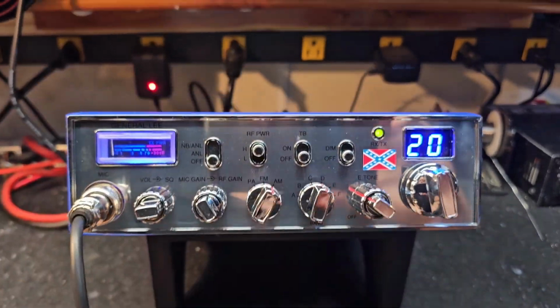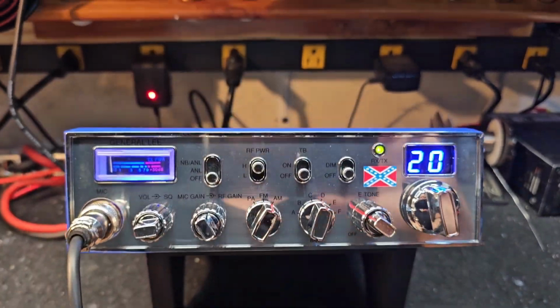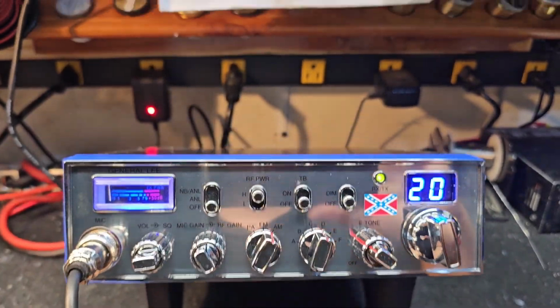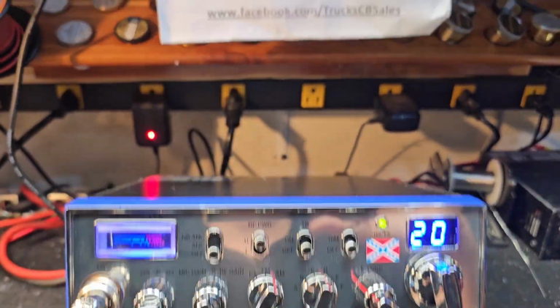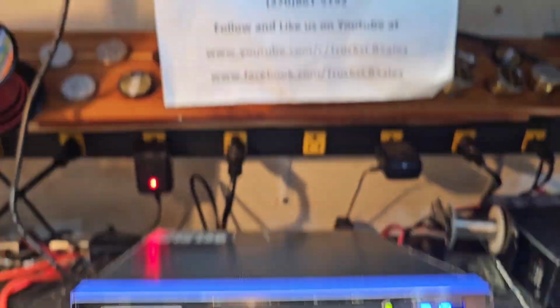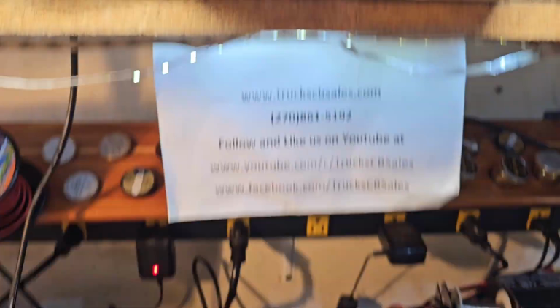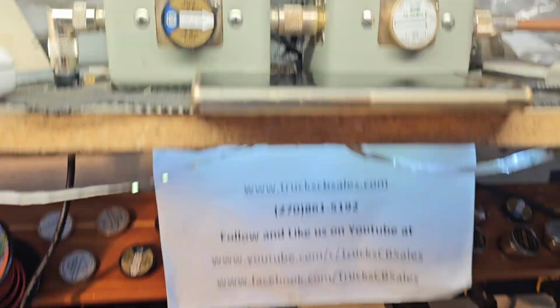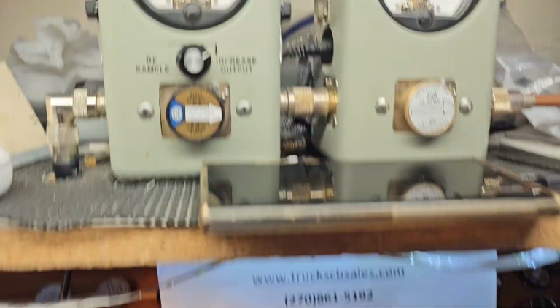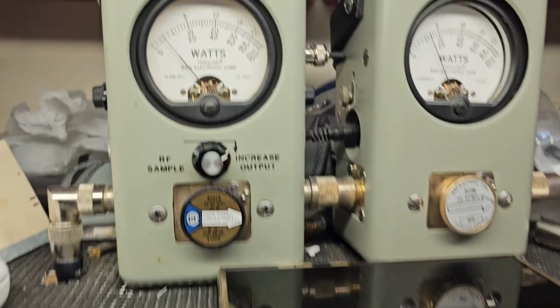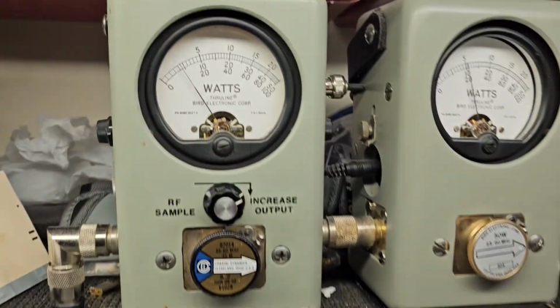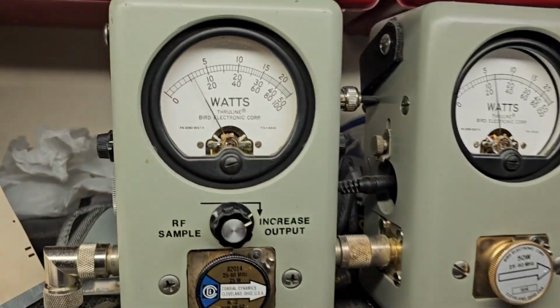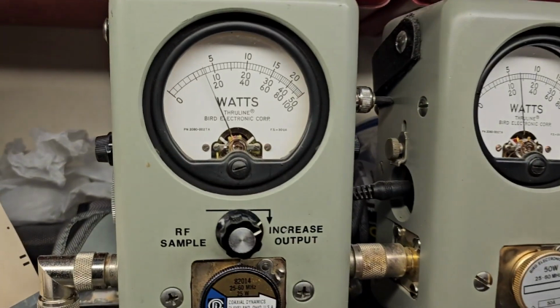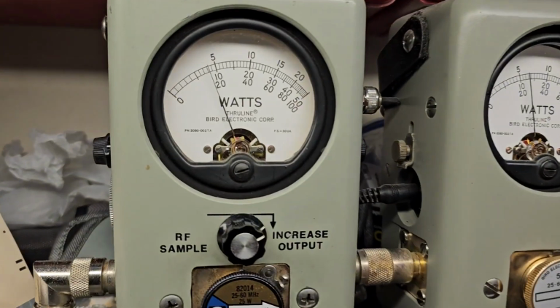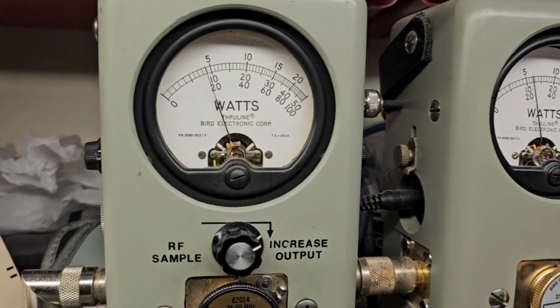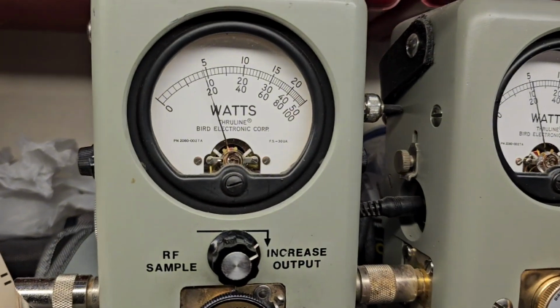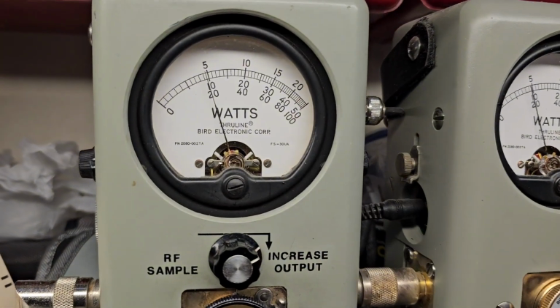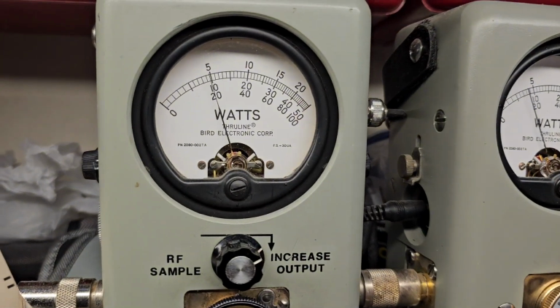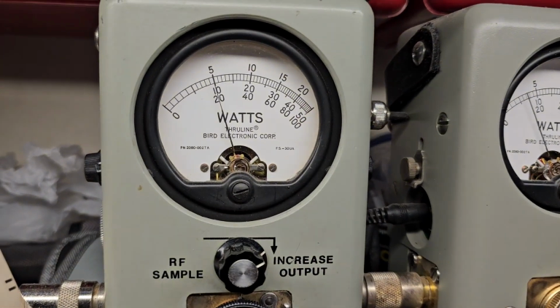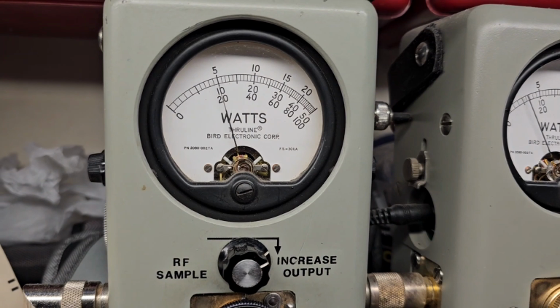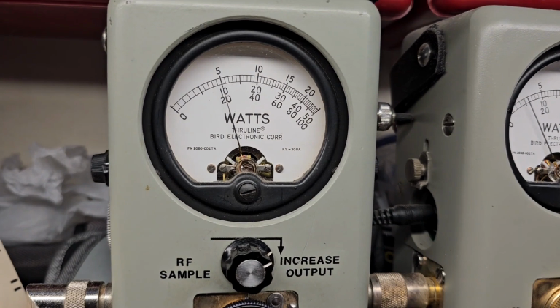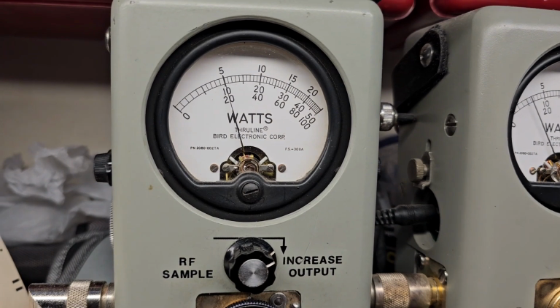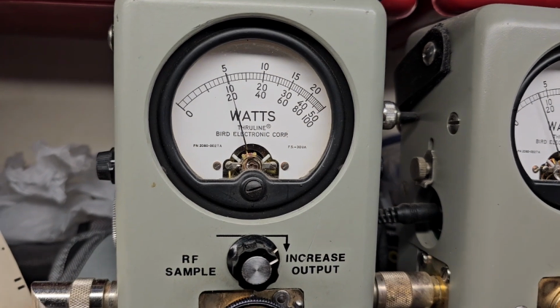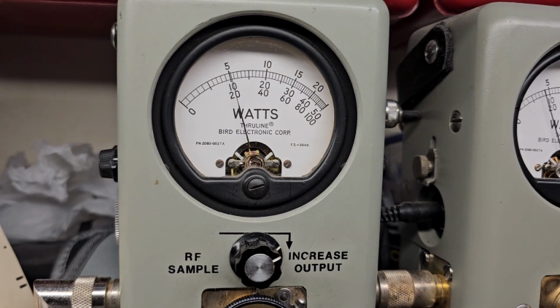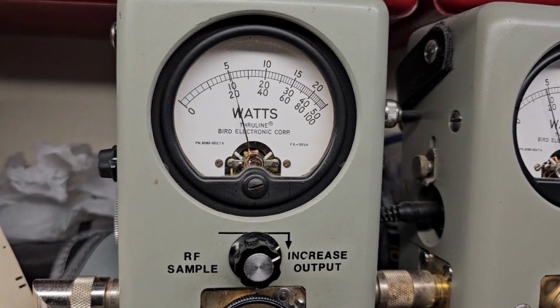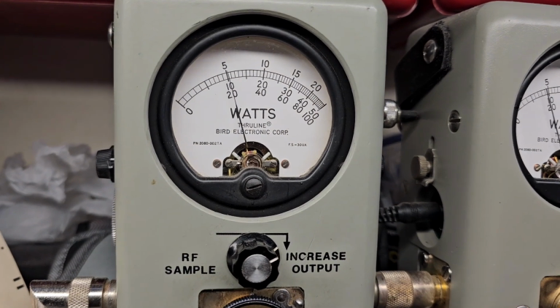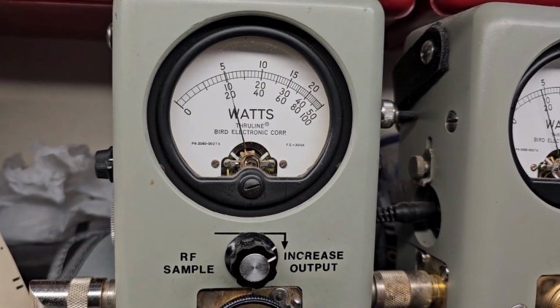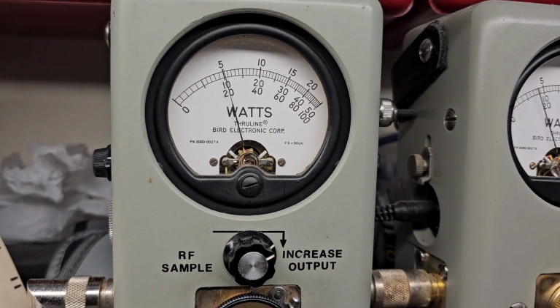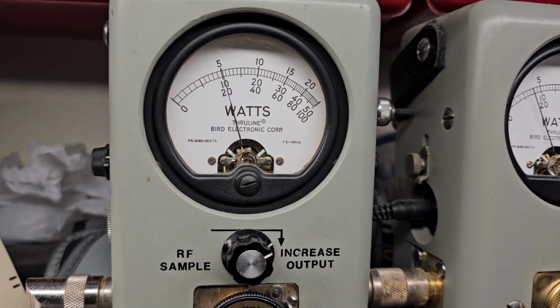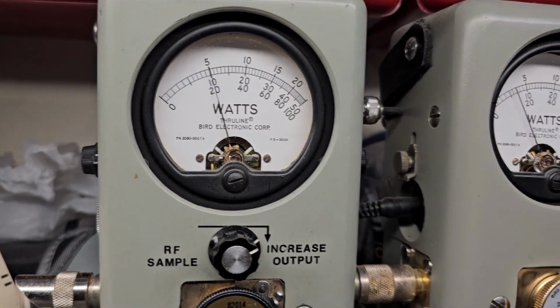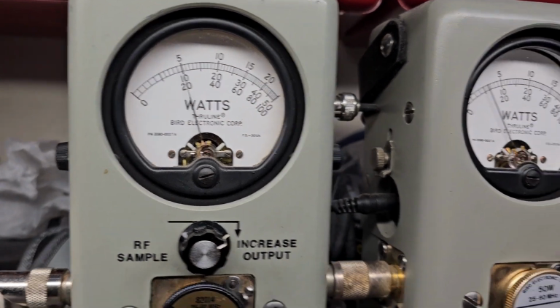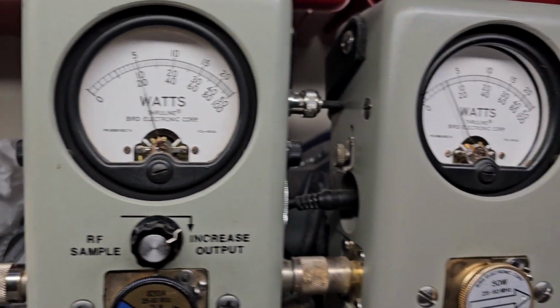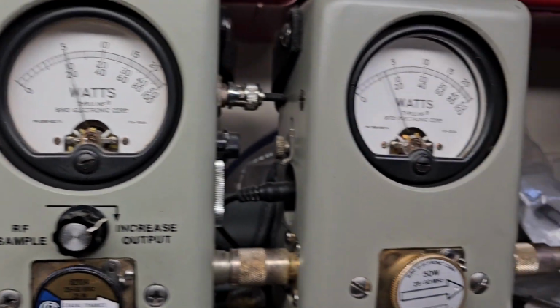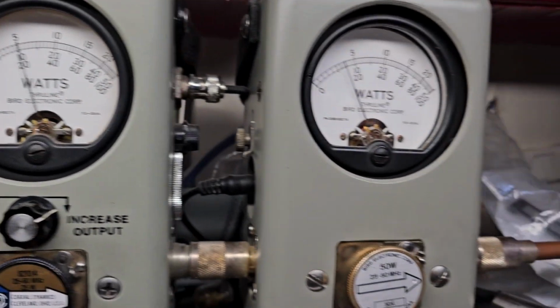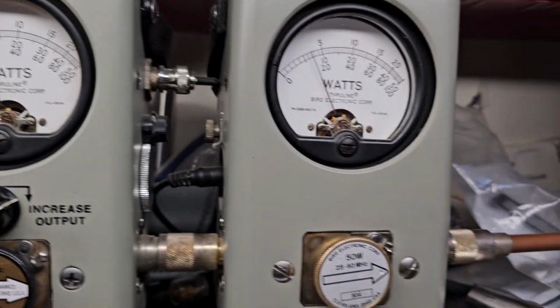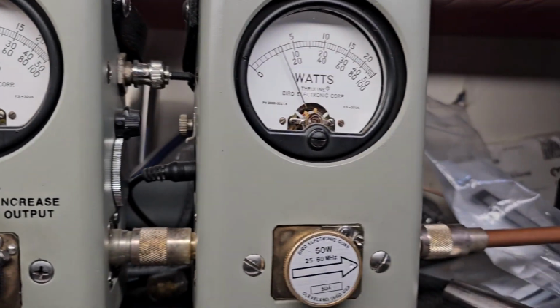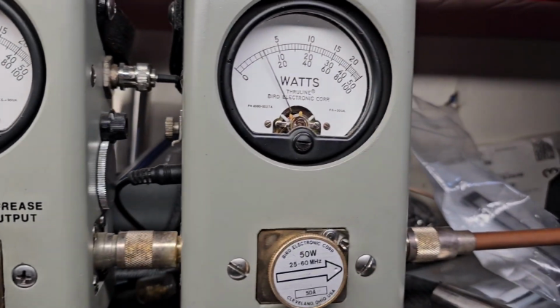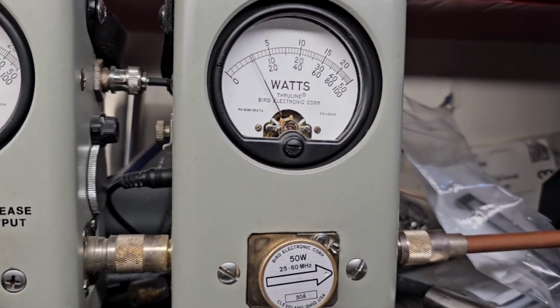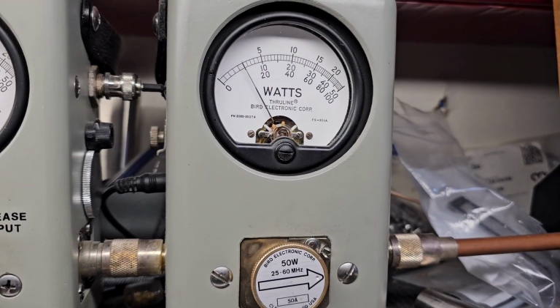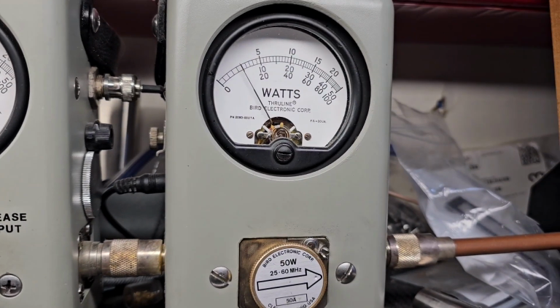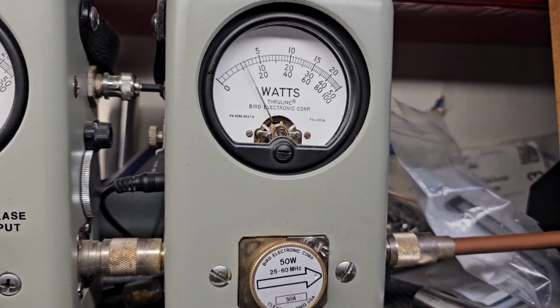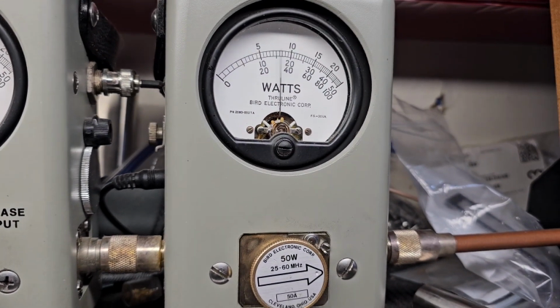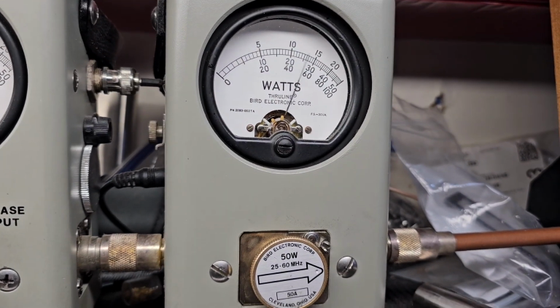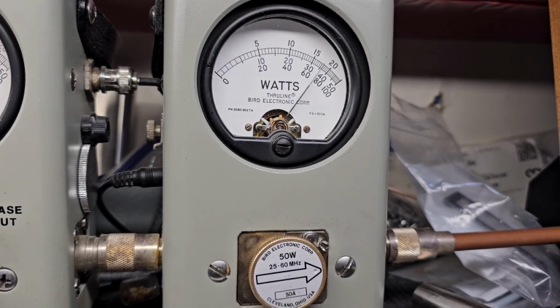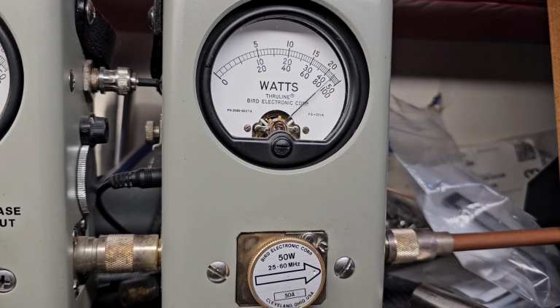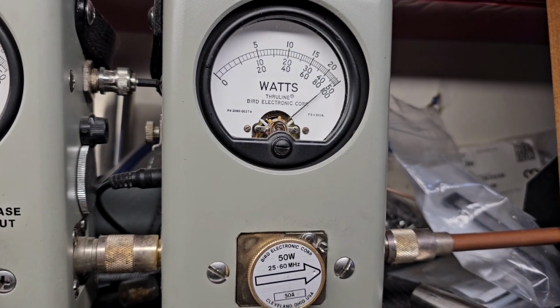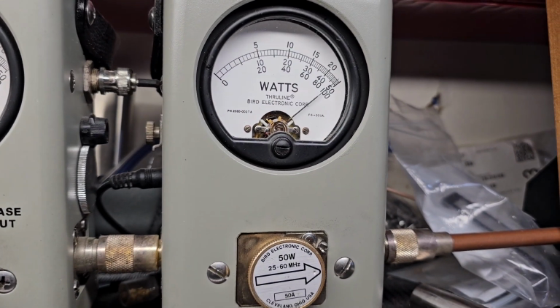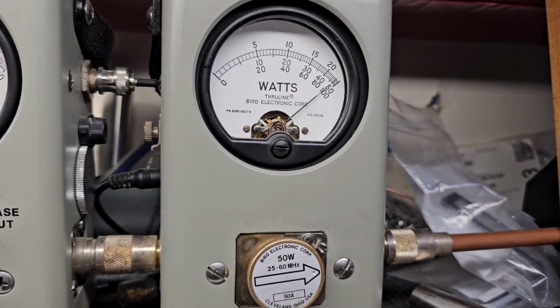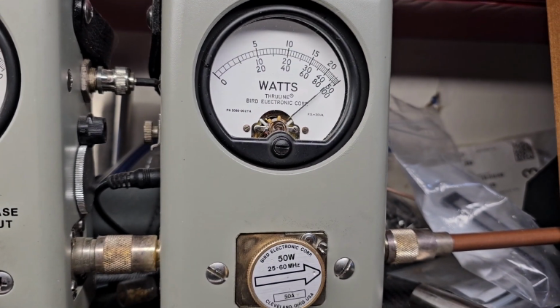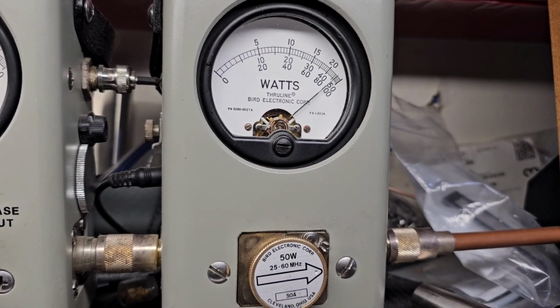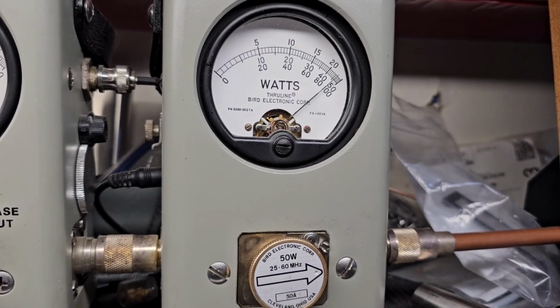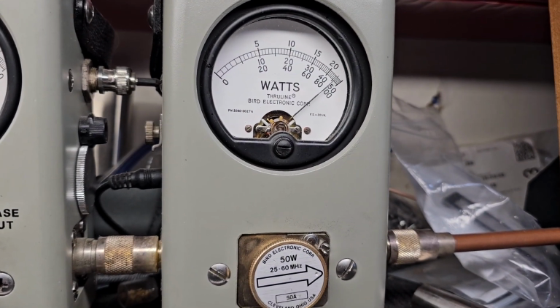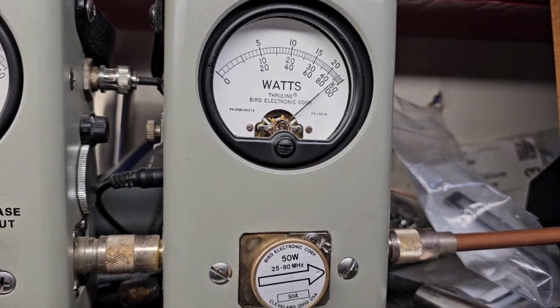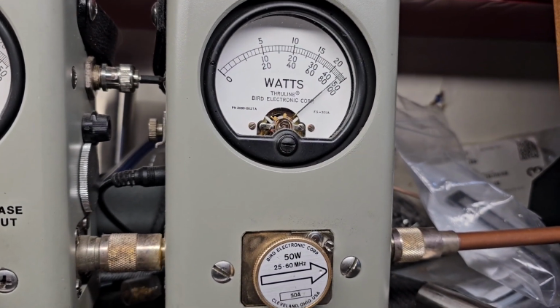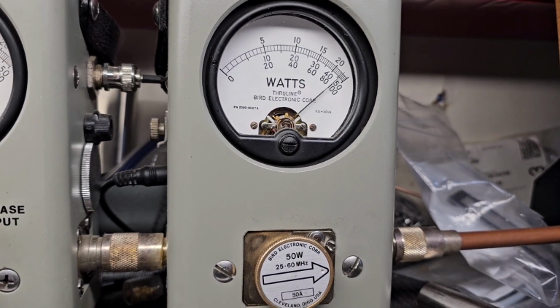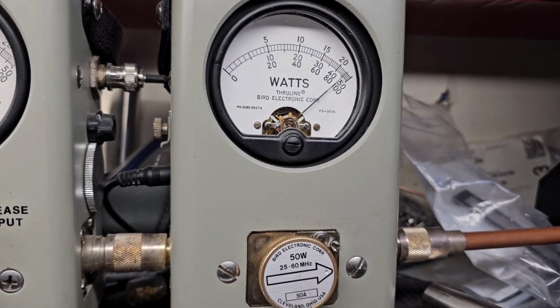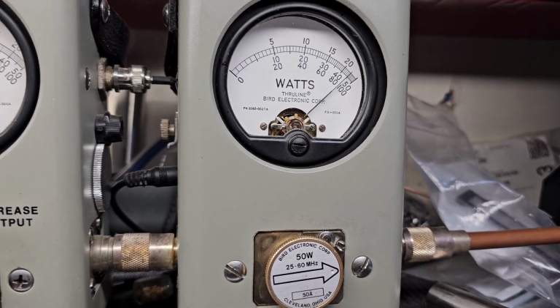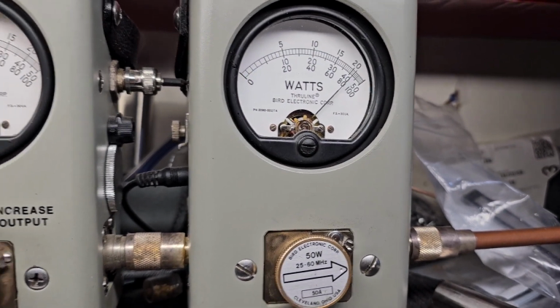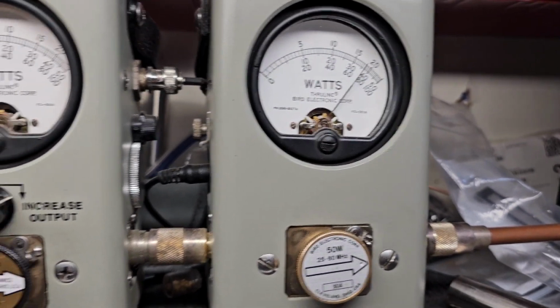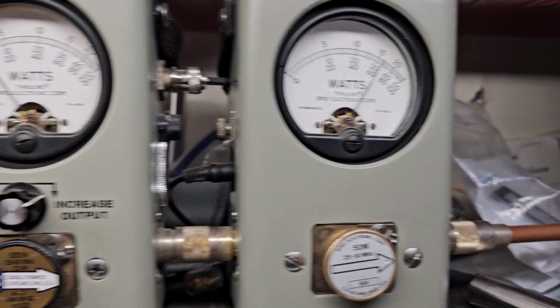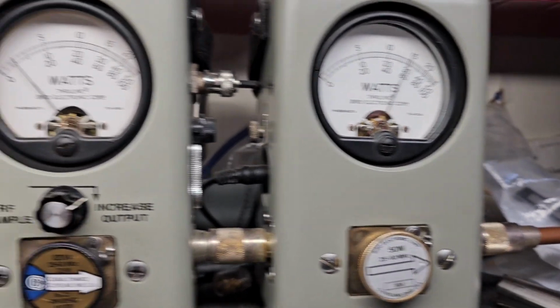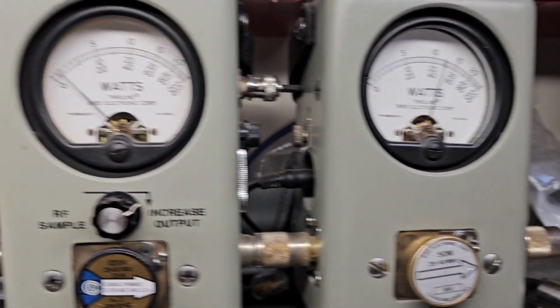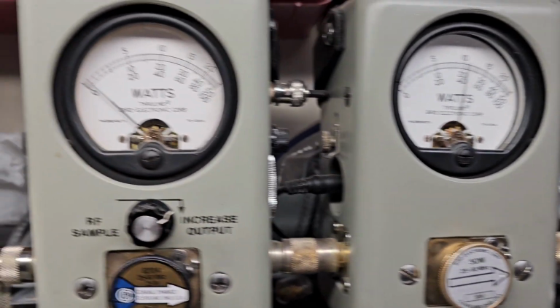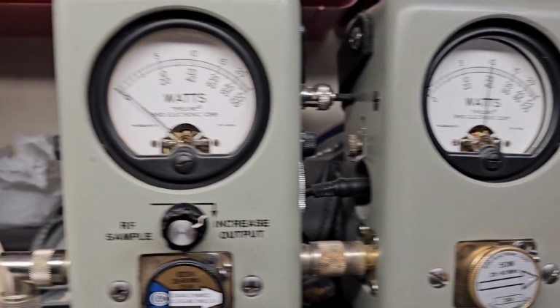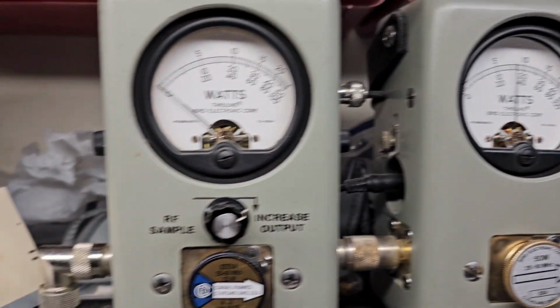Flip it to high. 5 watt carrier. Hello, hello, hello. Another 45.